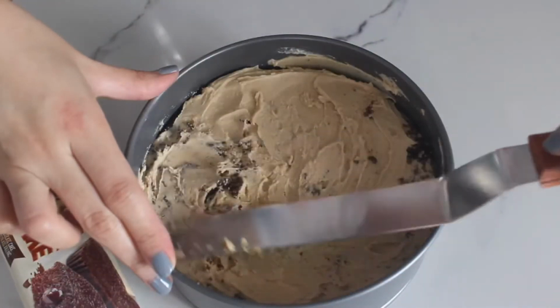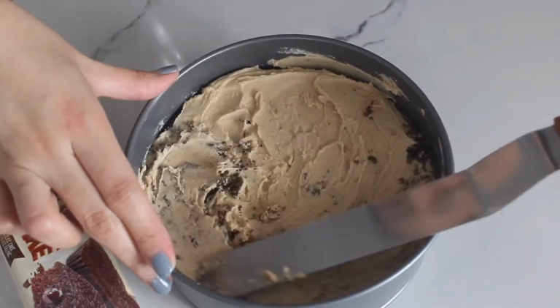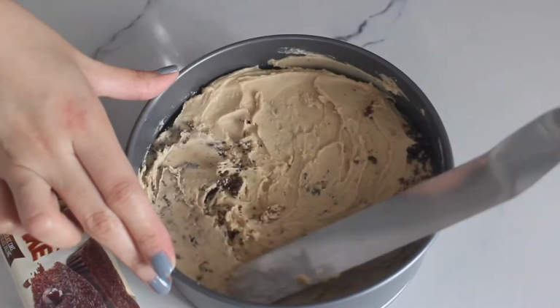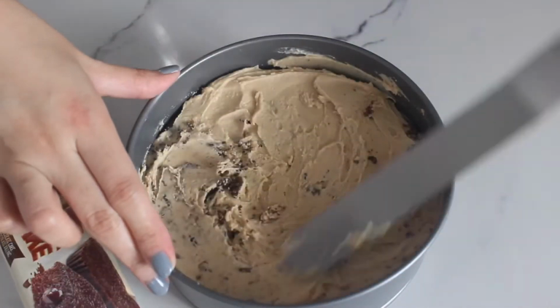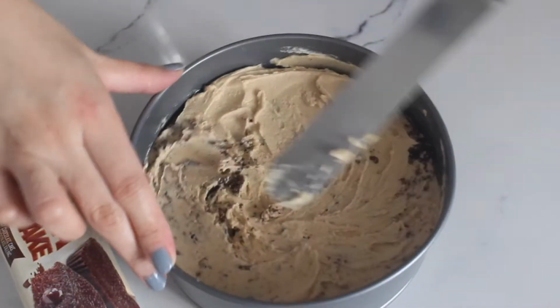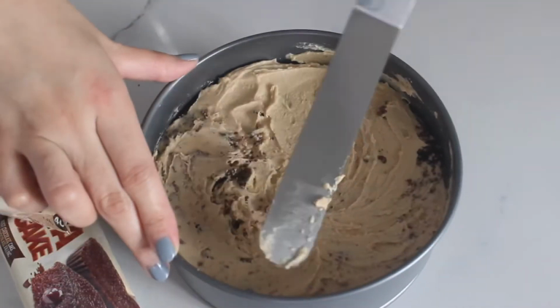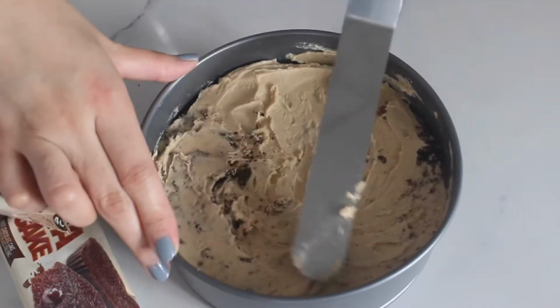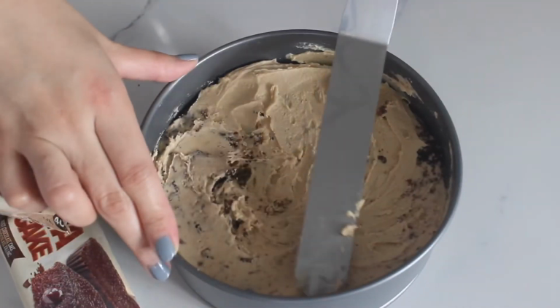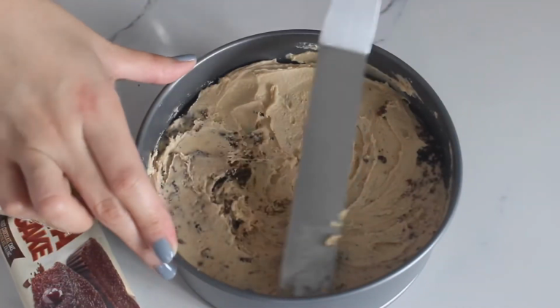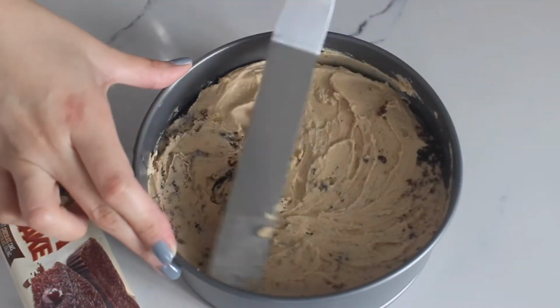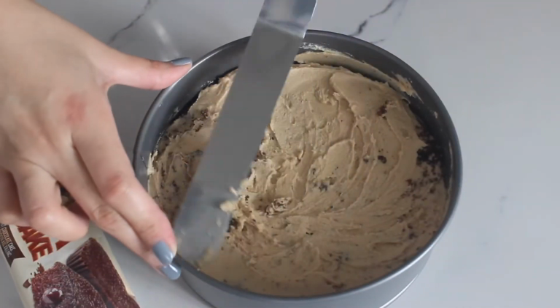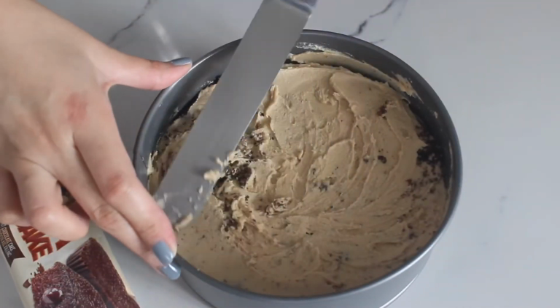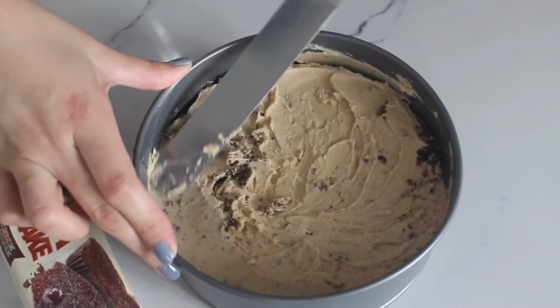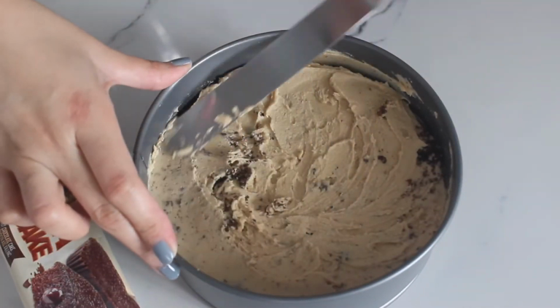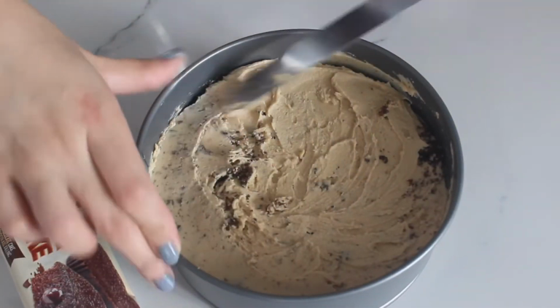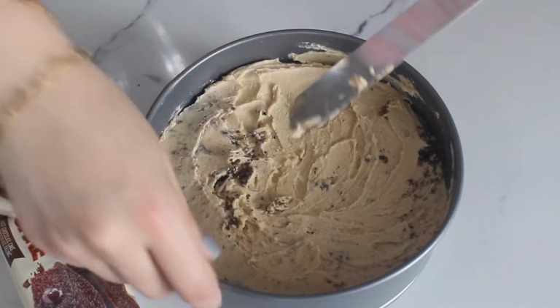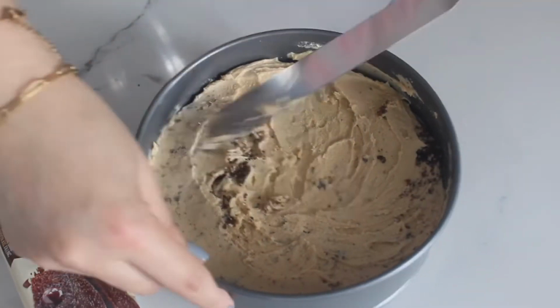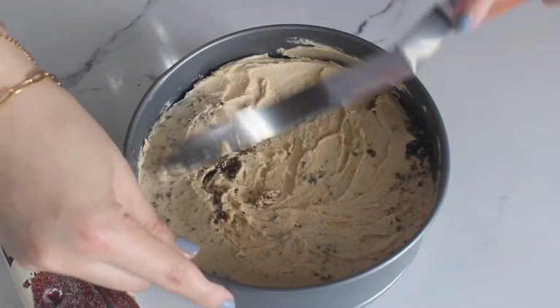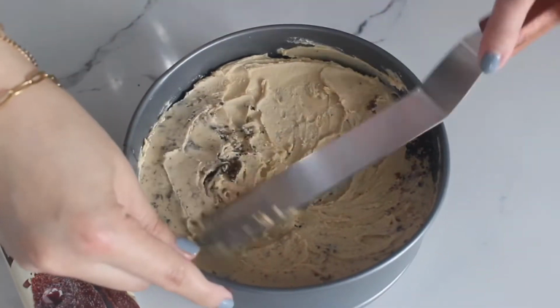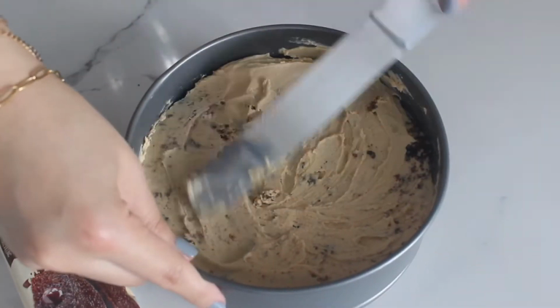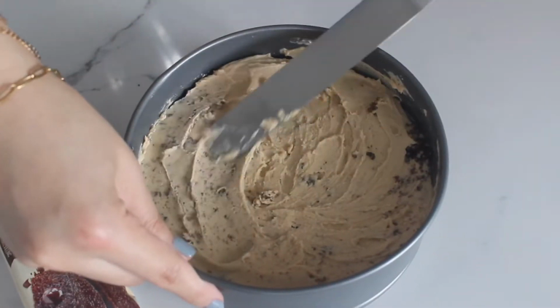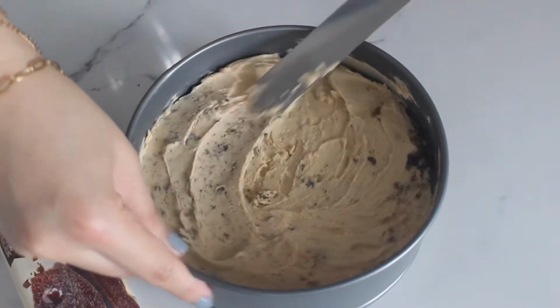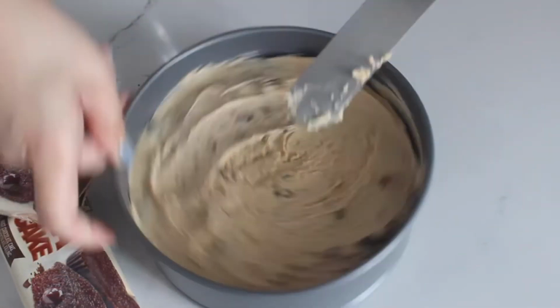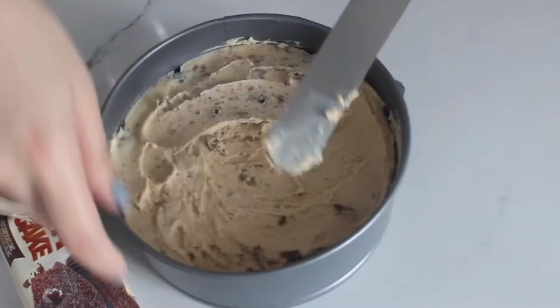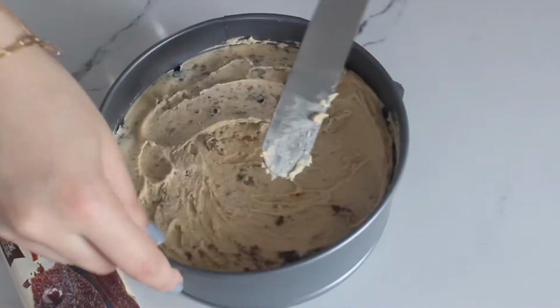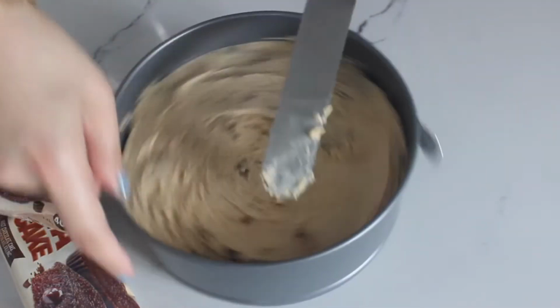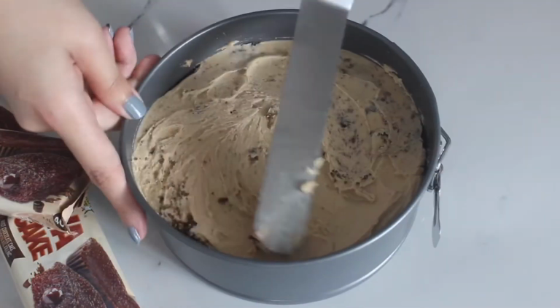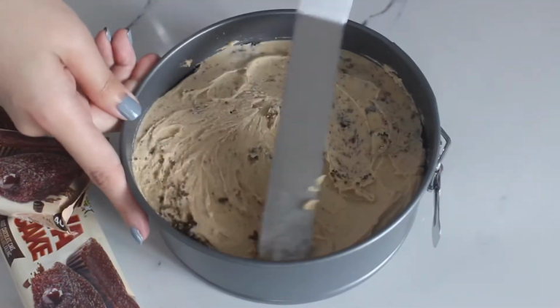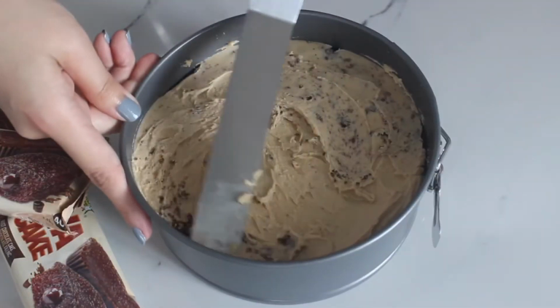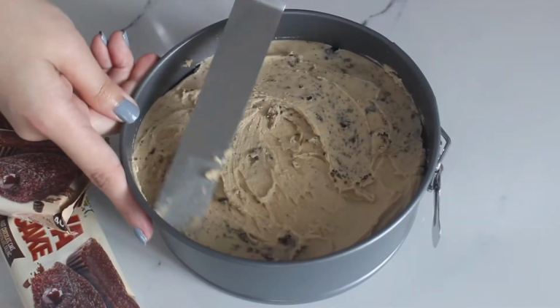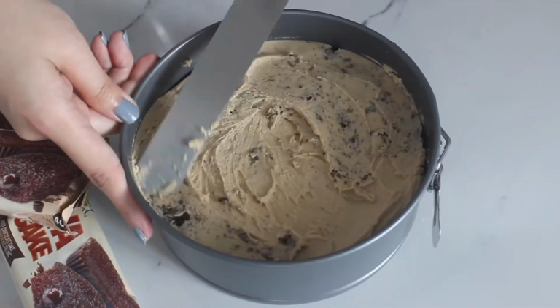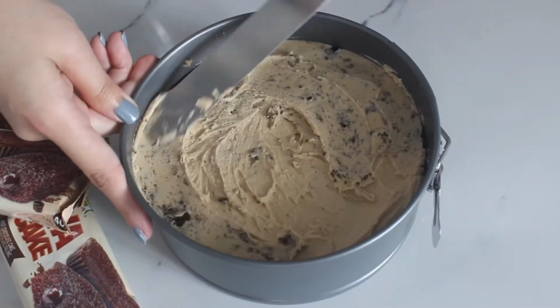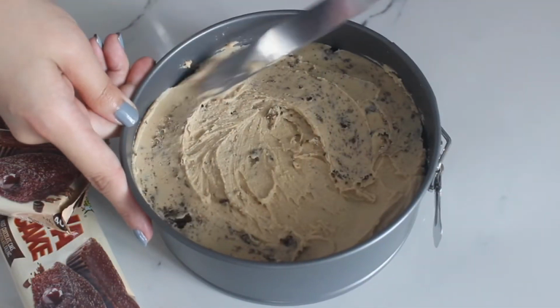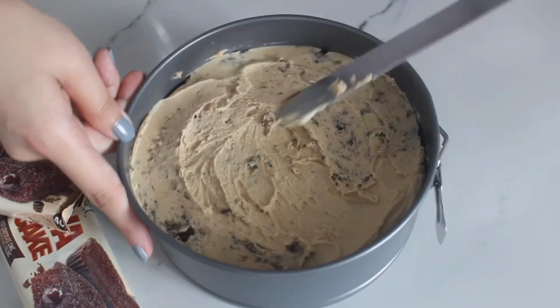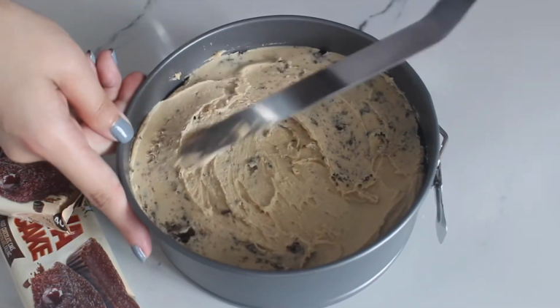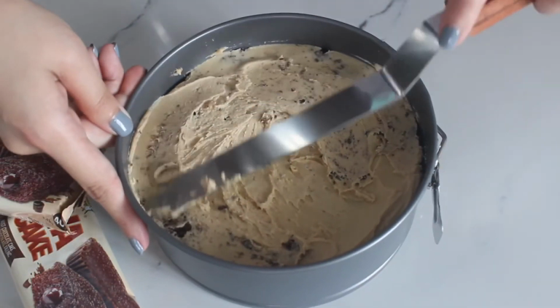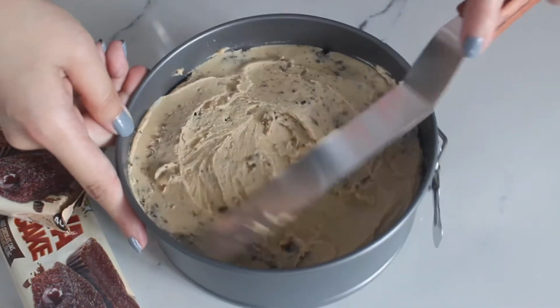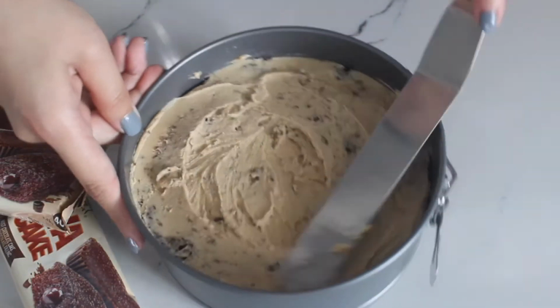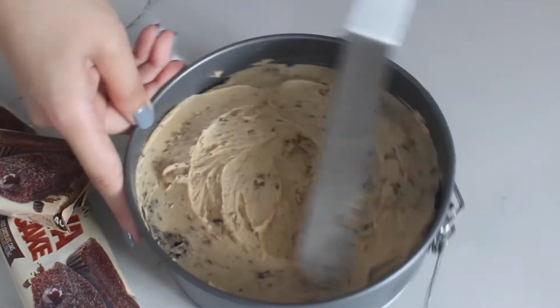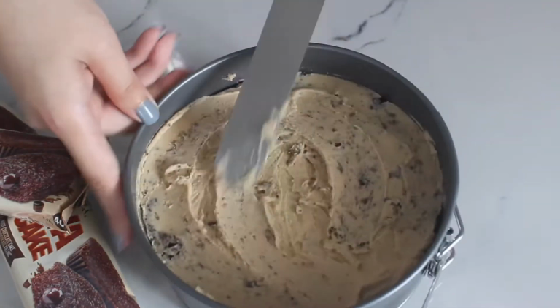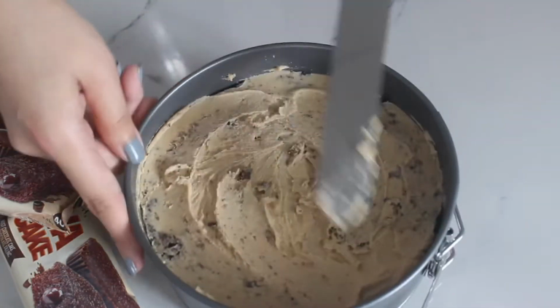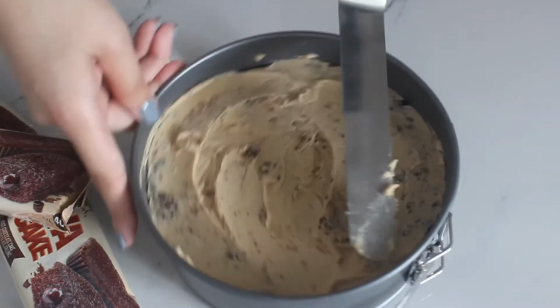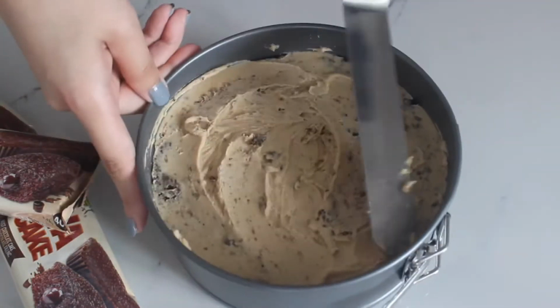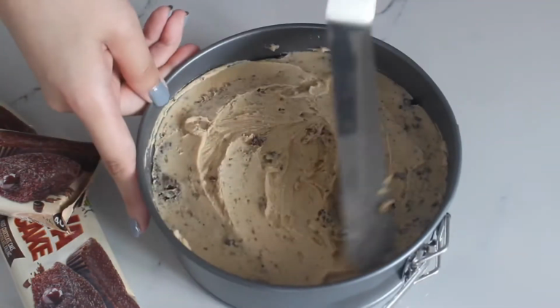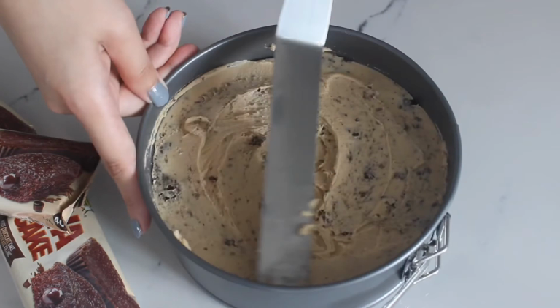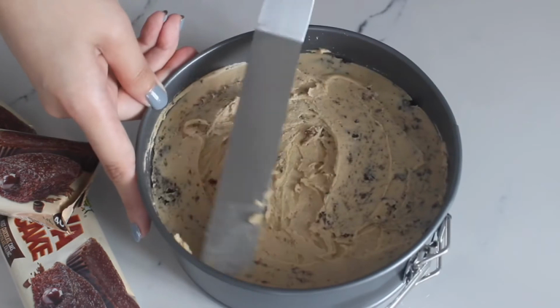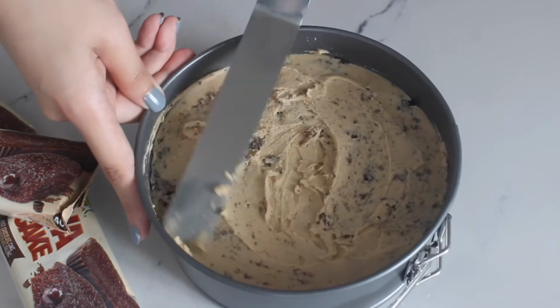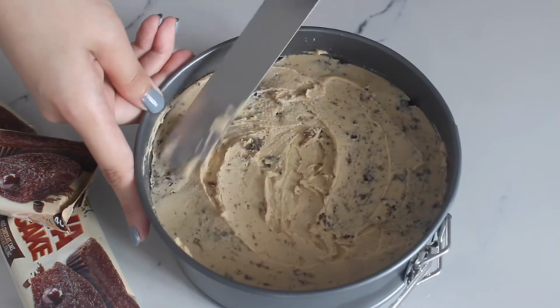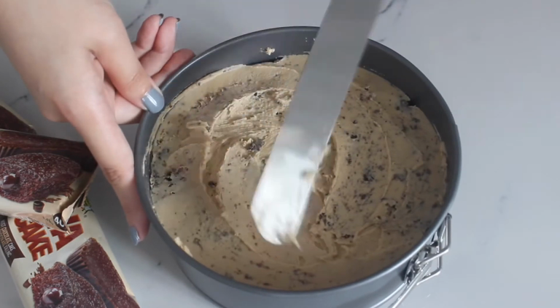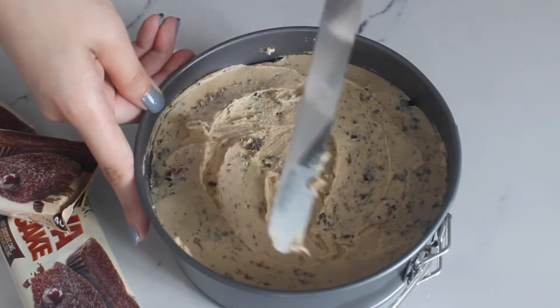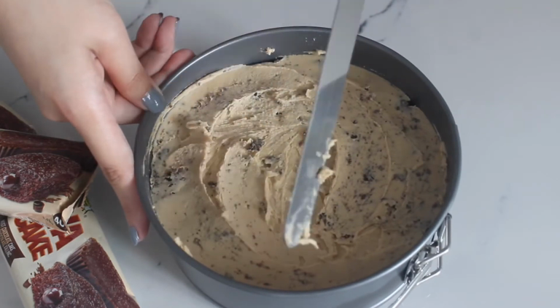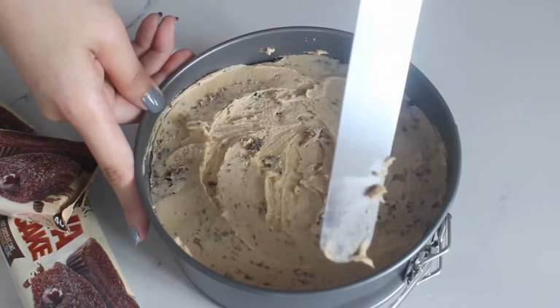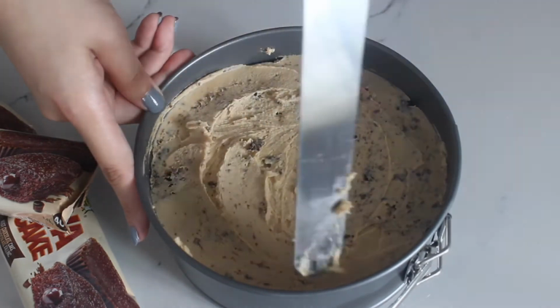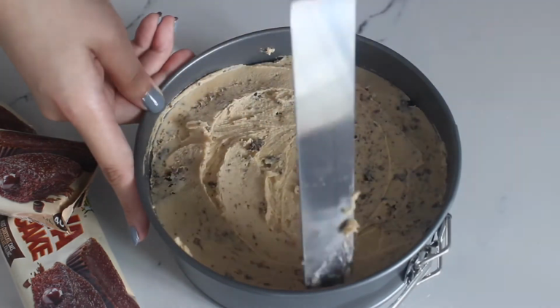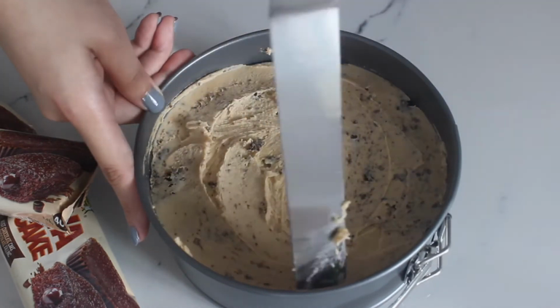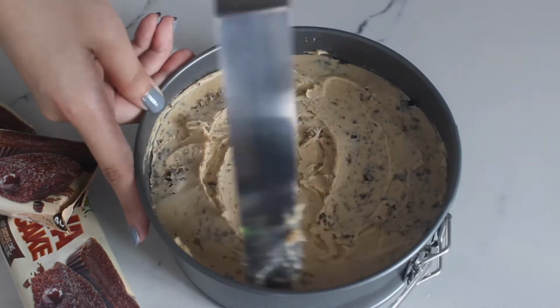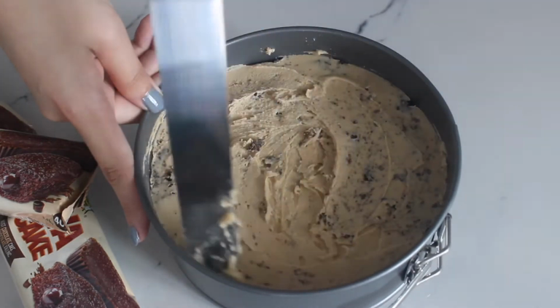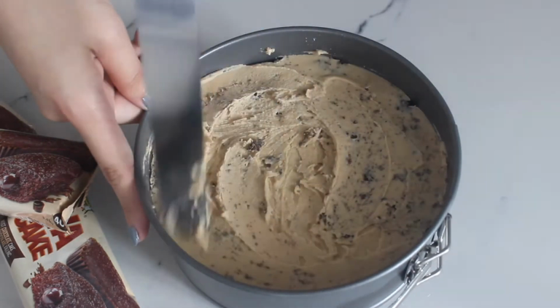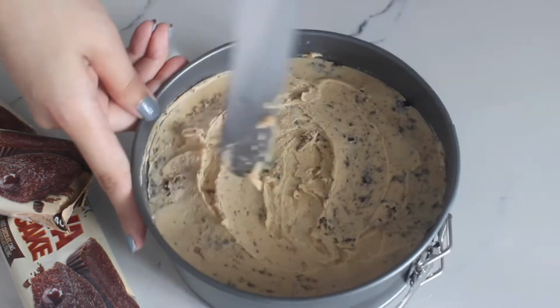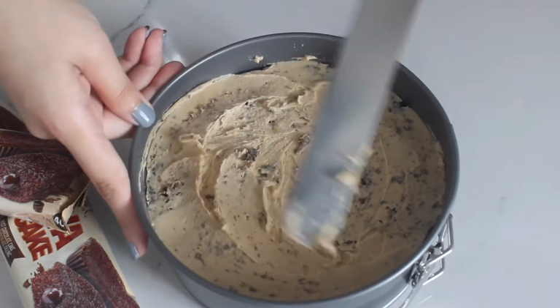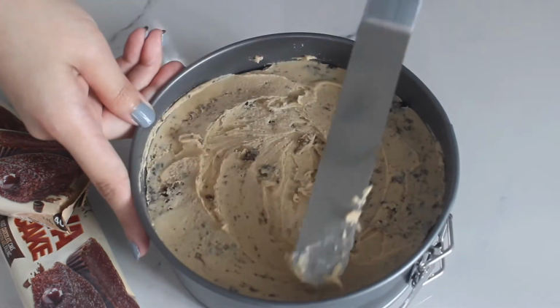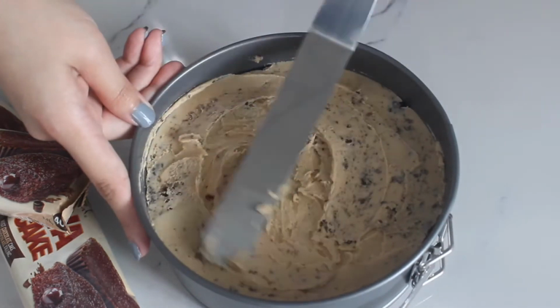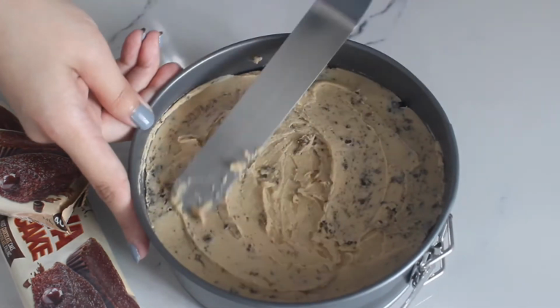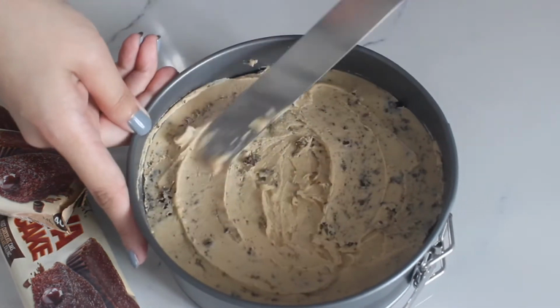Once done, refrigerate for 5 to 8 hours and put the remaining buttercream frosting in a piping bag with the tip of your choice.